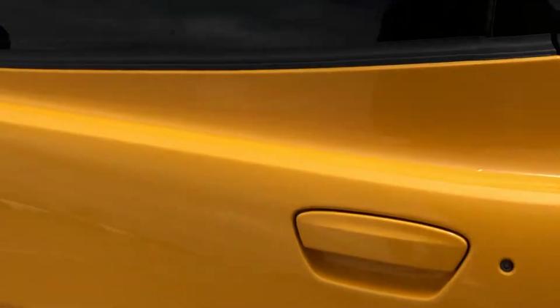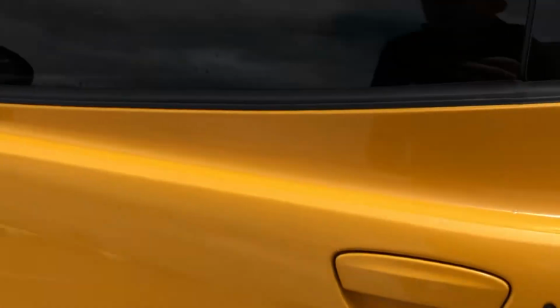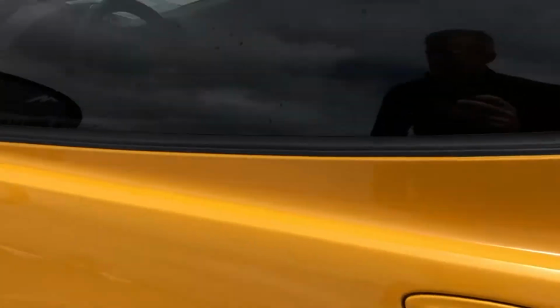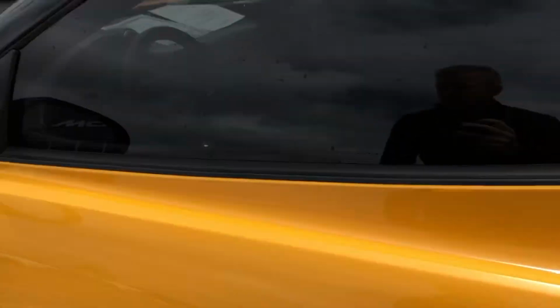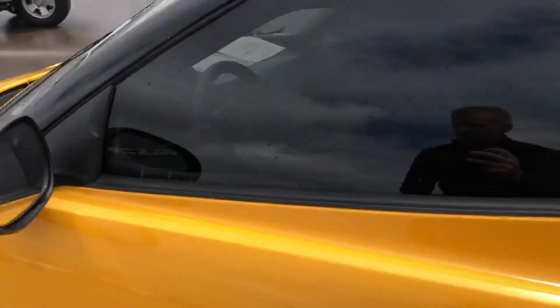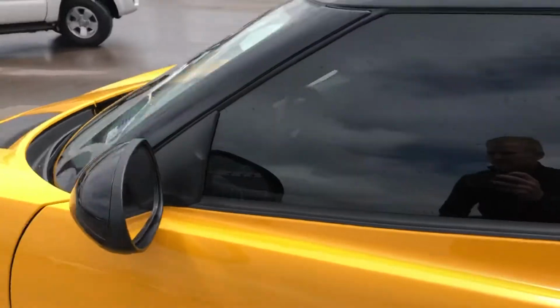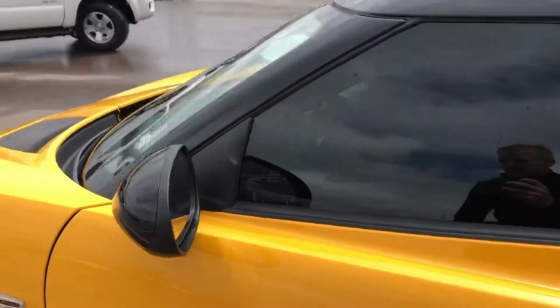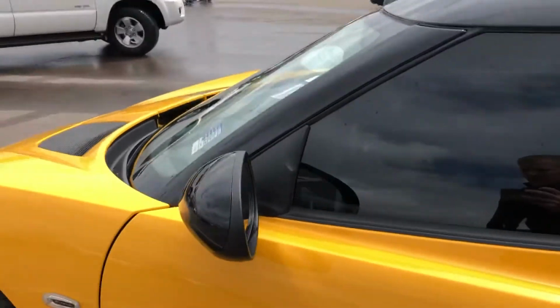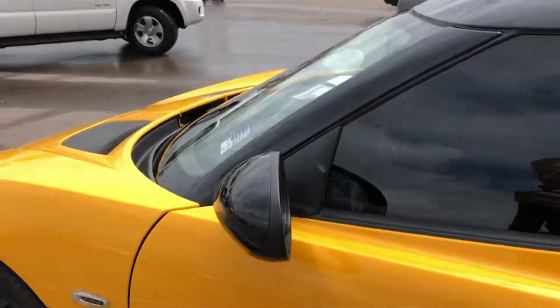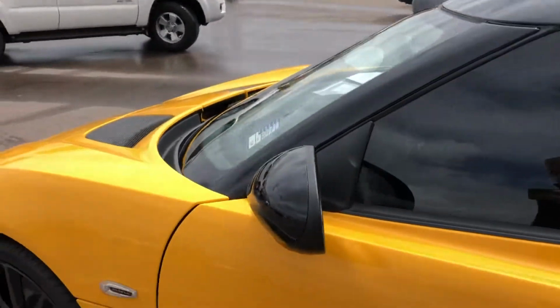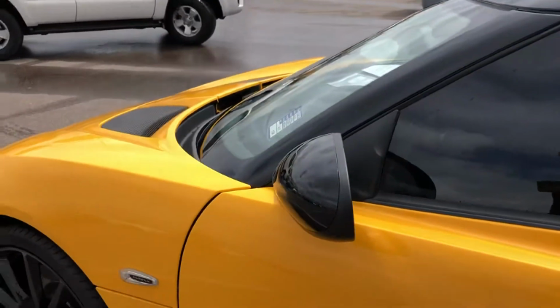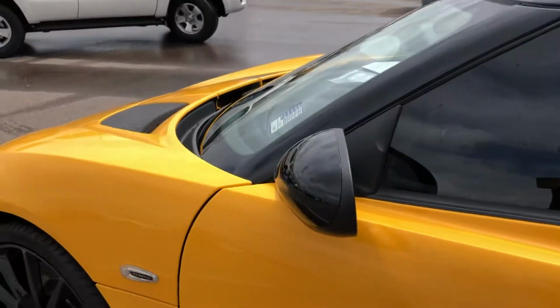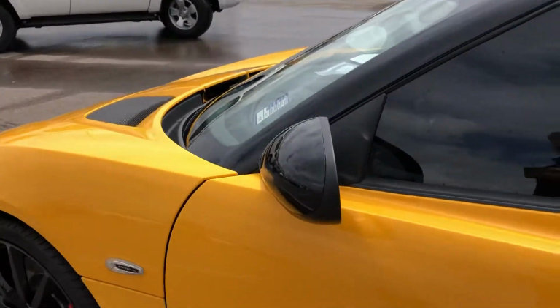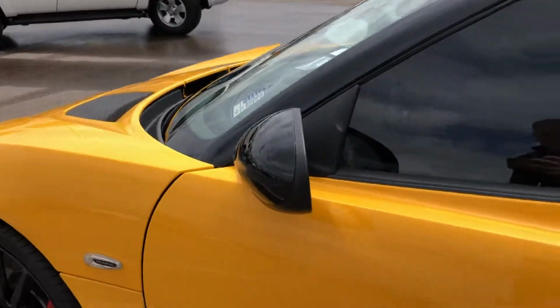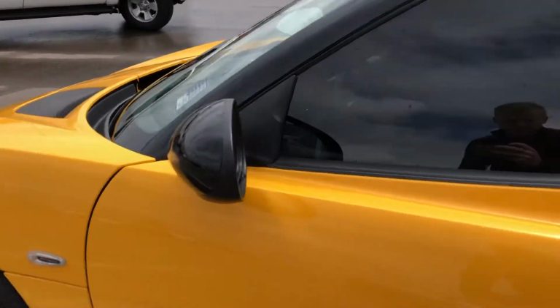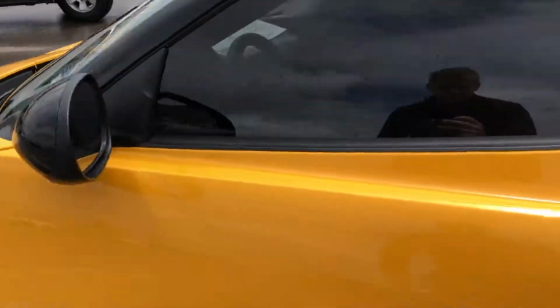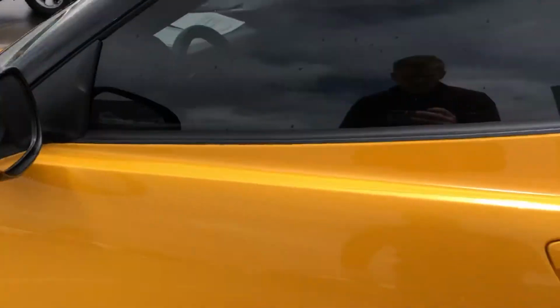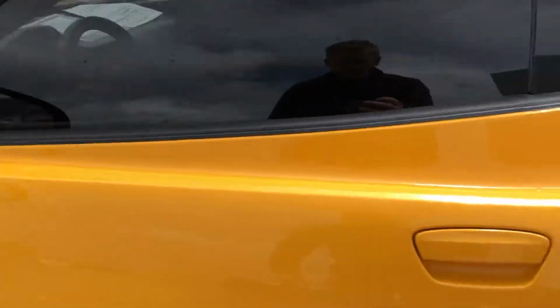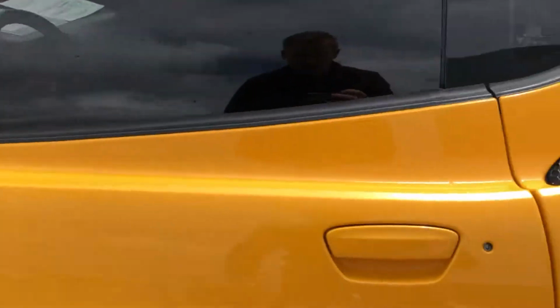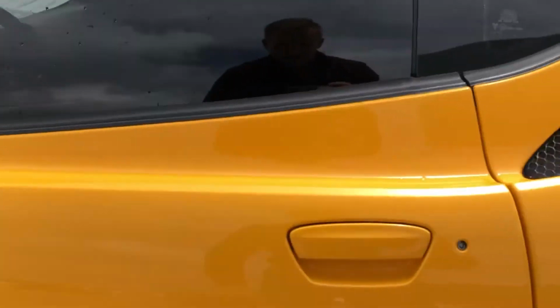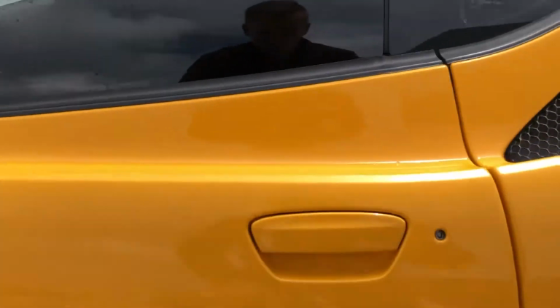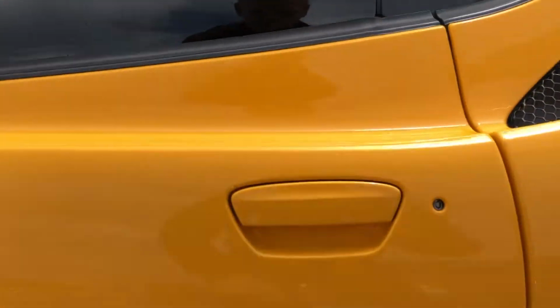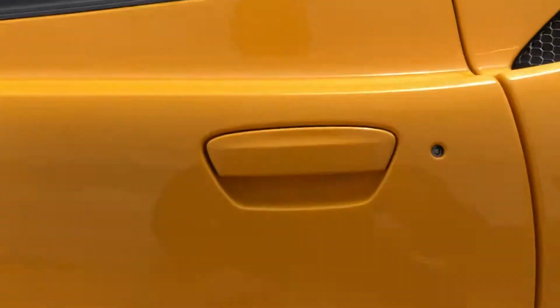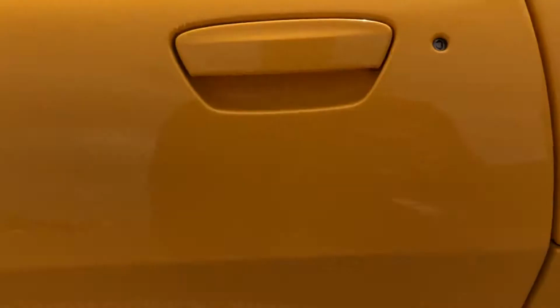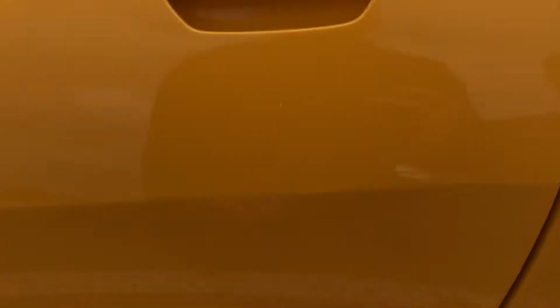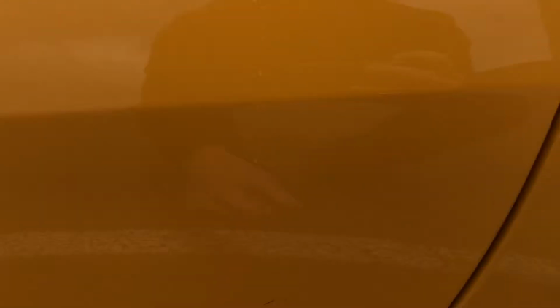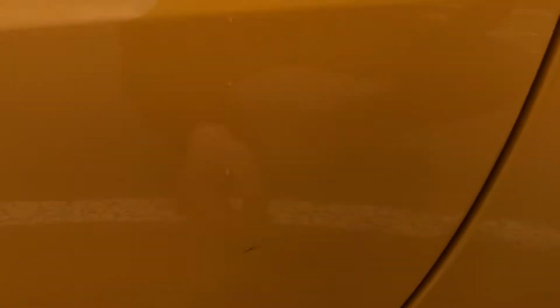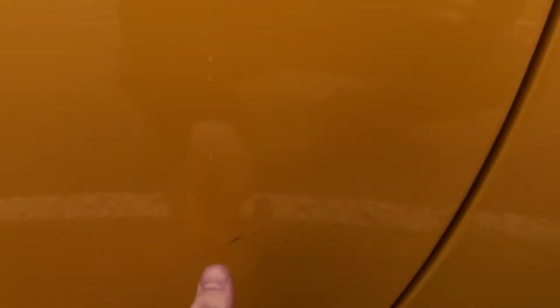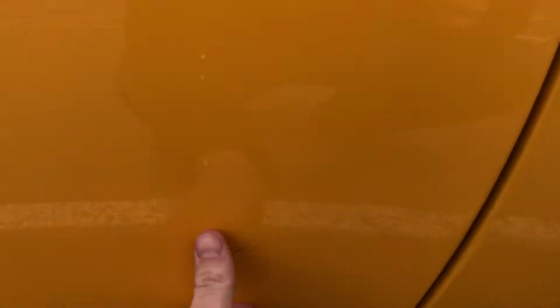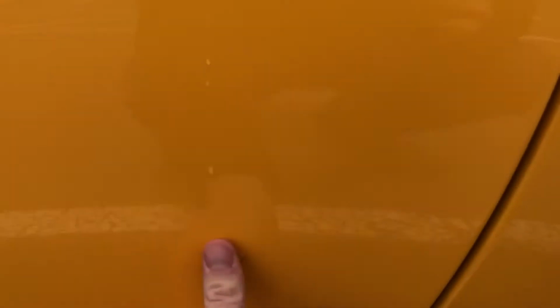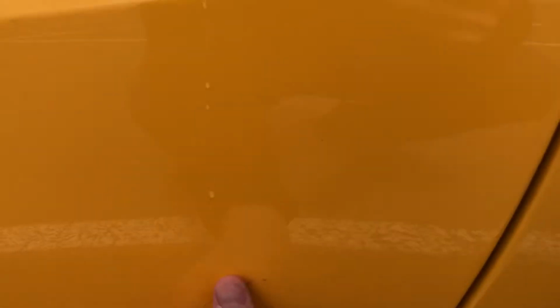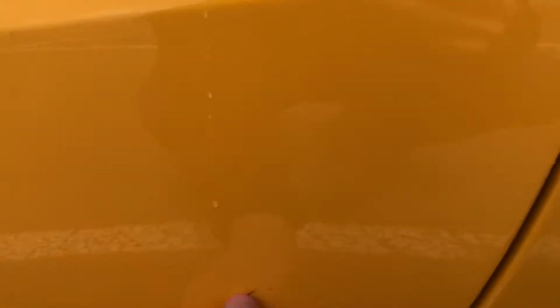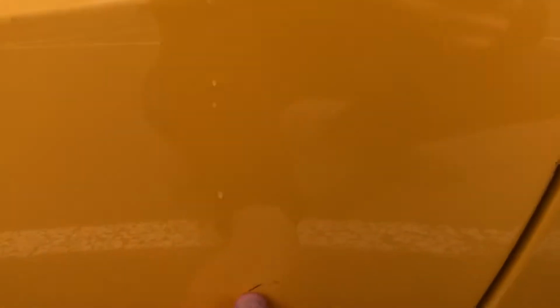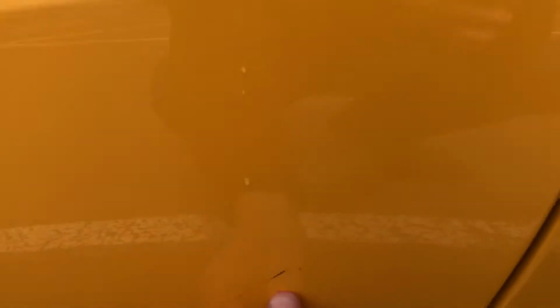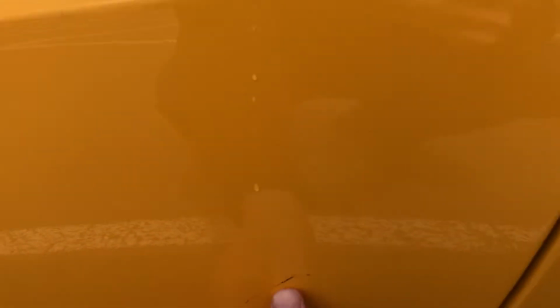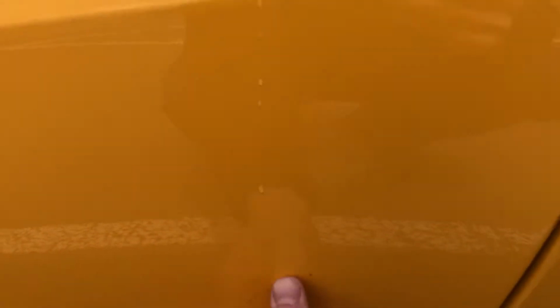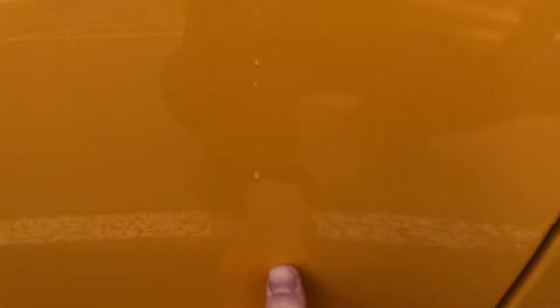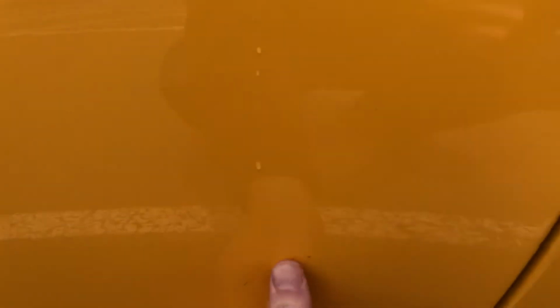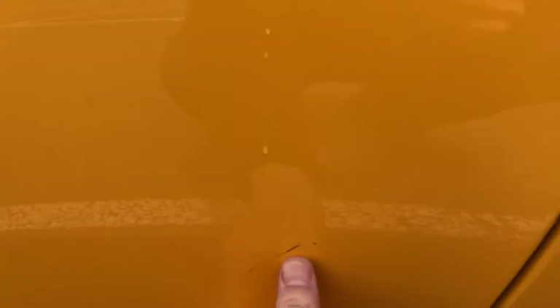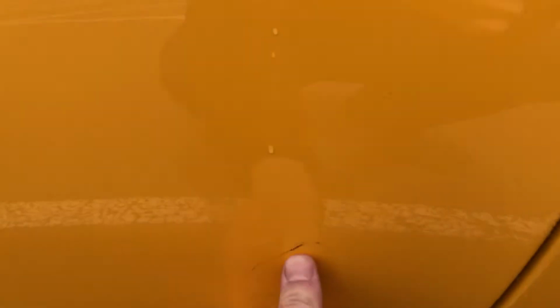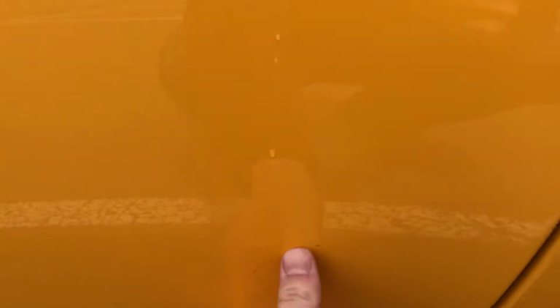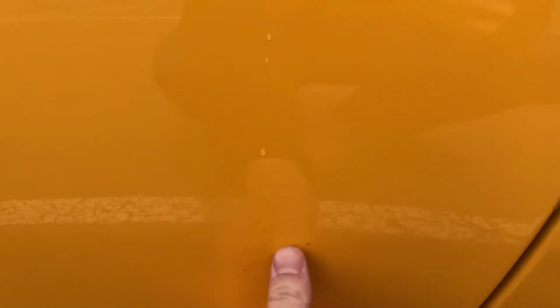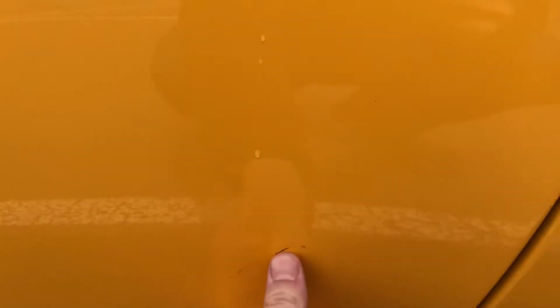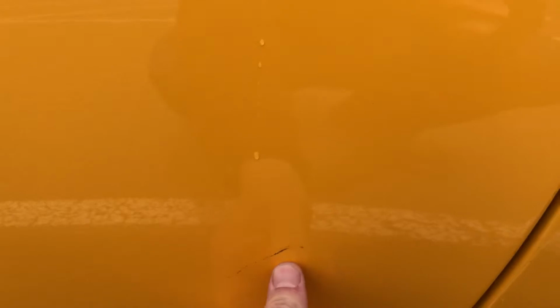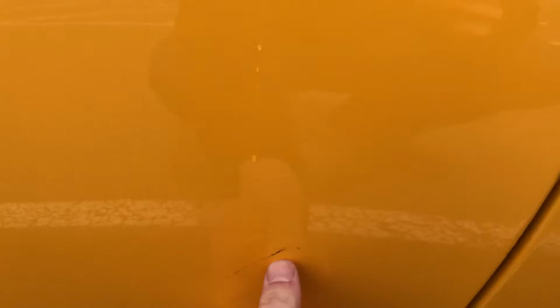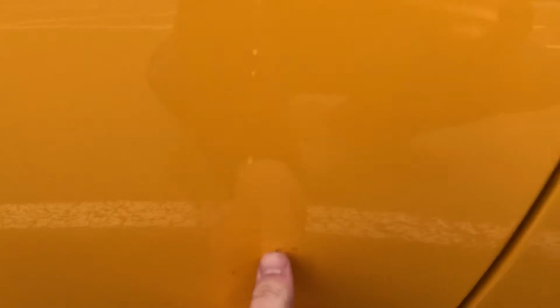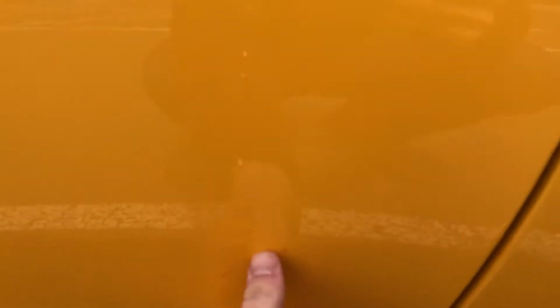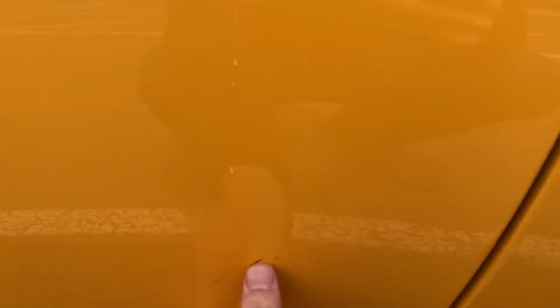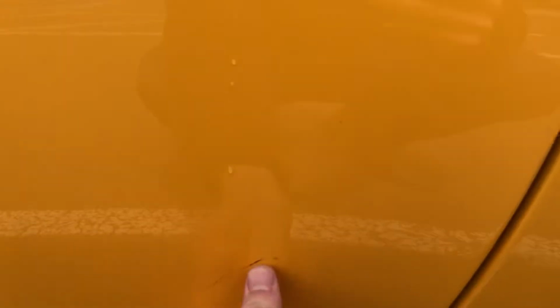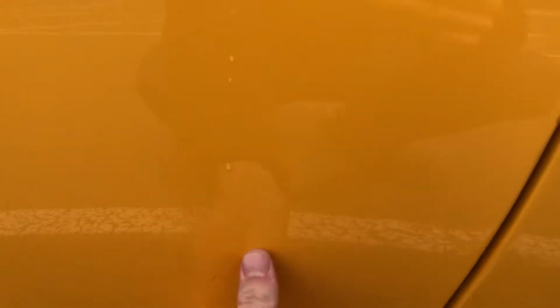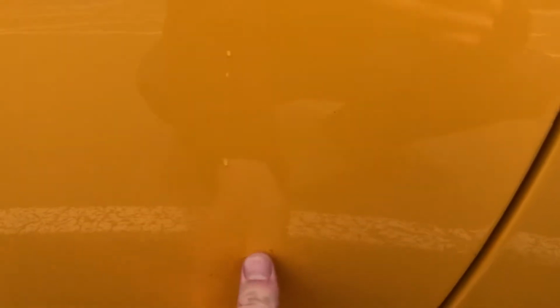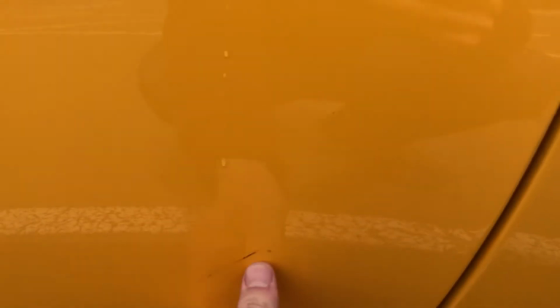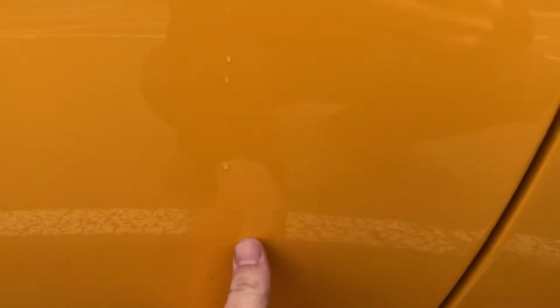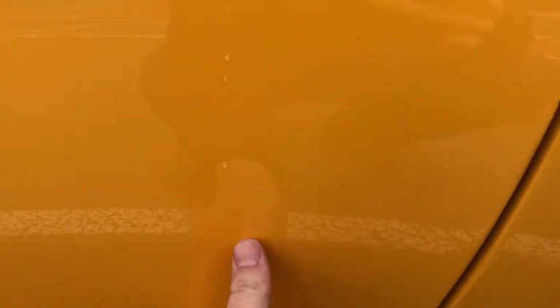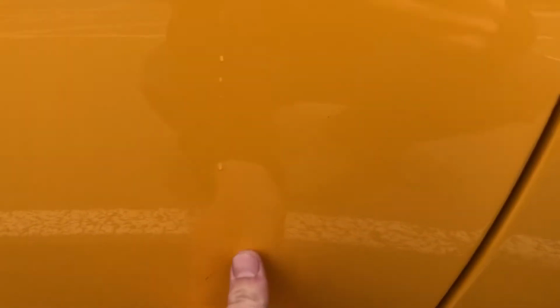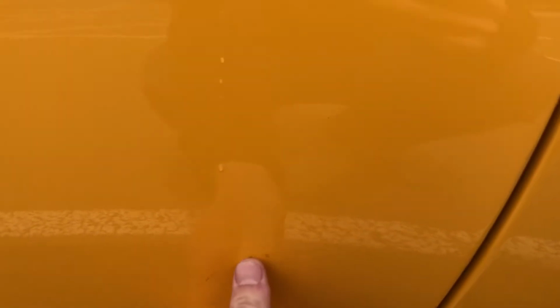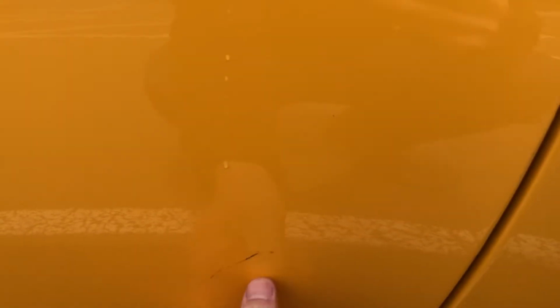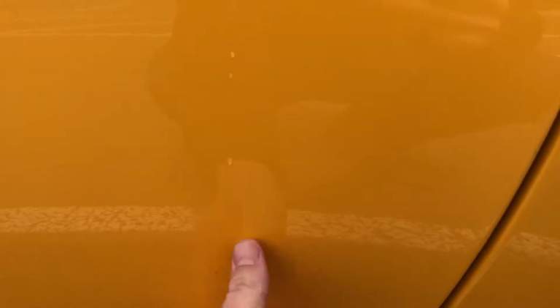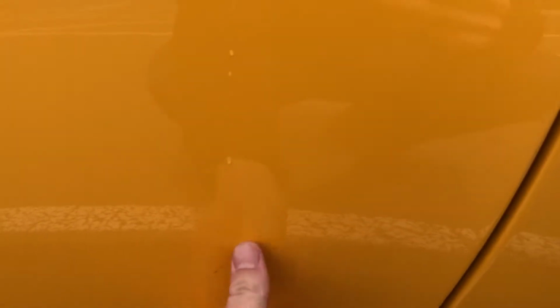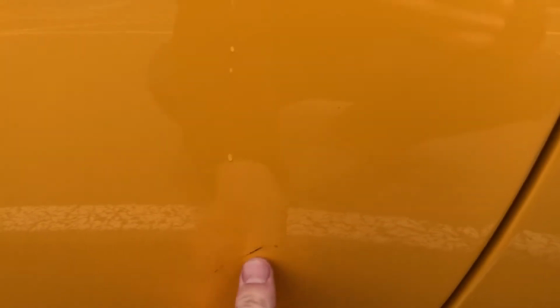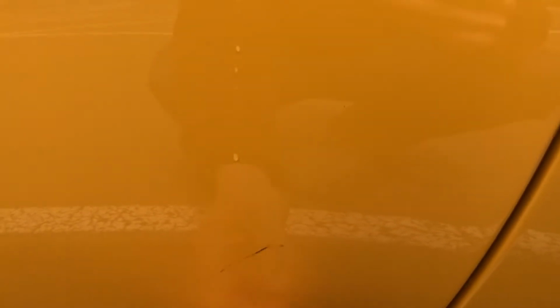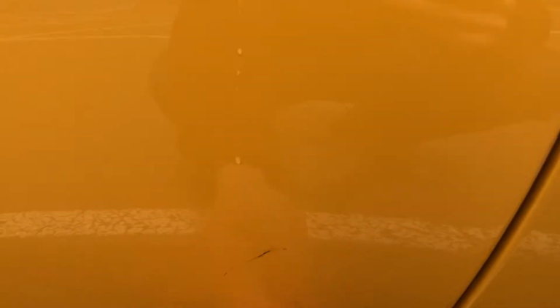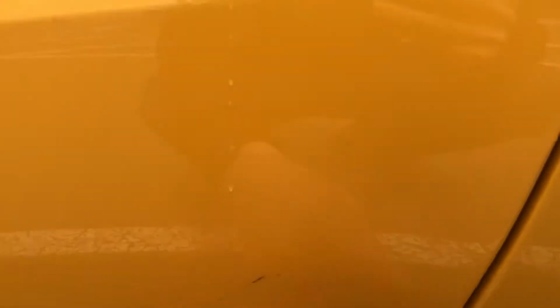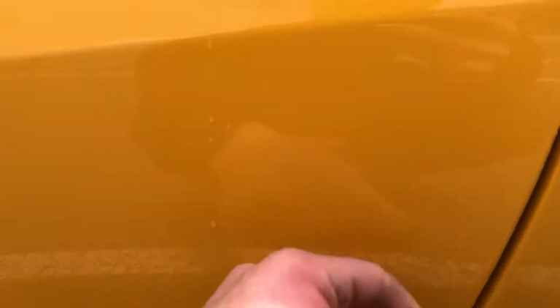On the driver side door, I did notice this little imperfection, but I feel like it's a buff-out because it doesn't feel like it's in the paint.